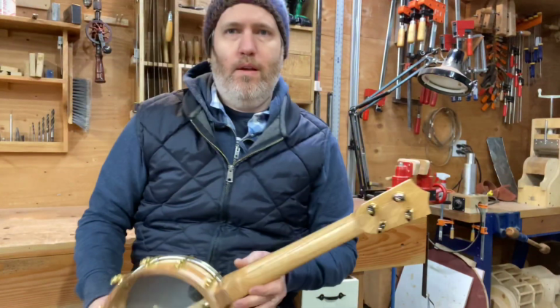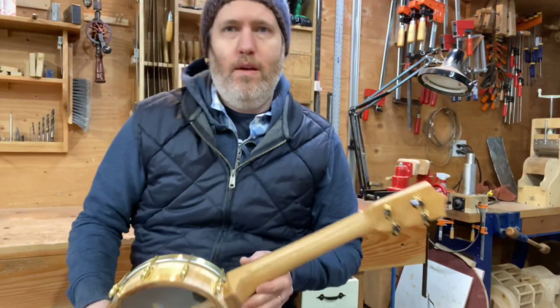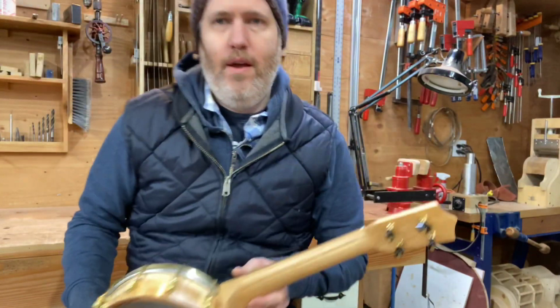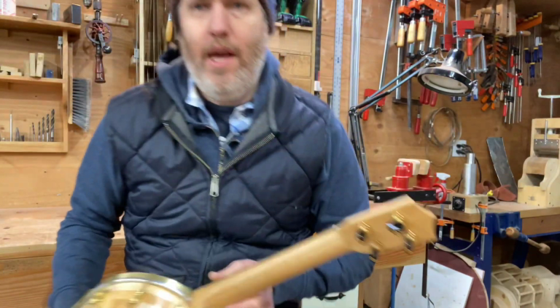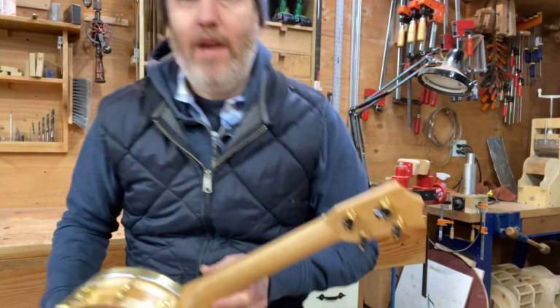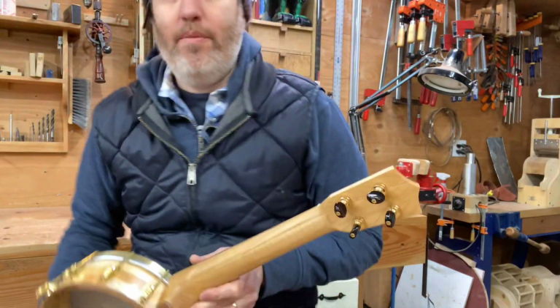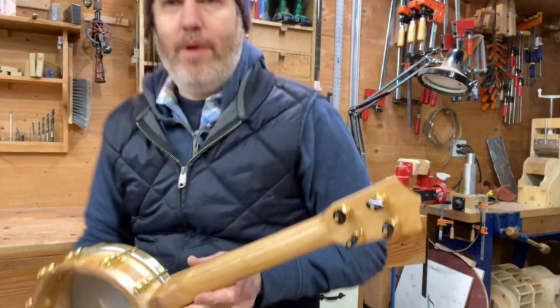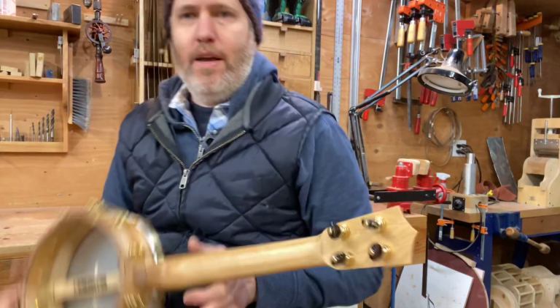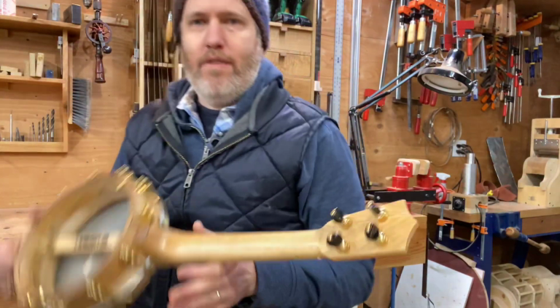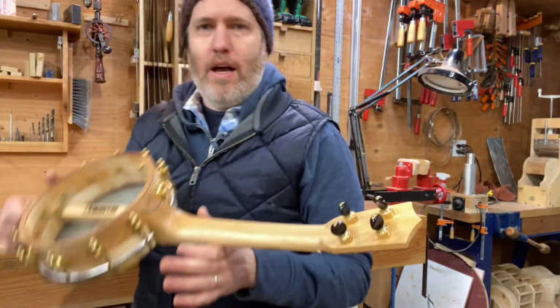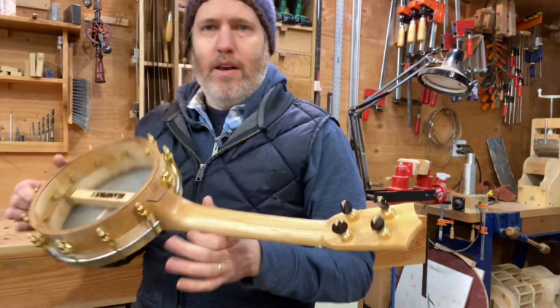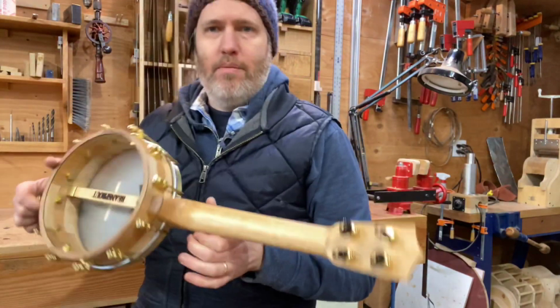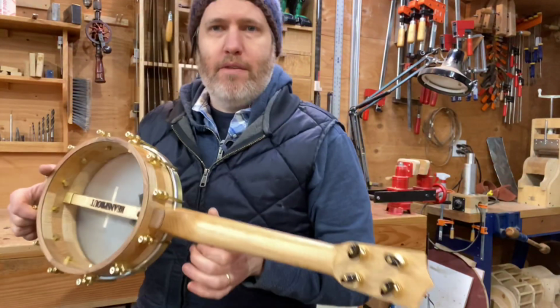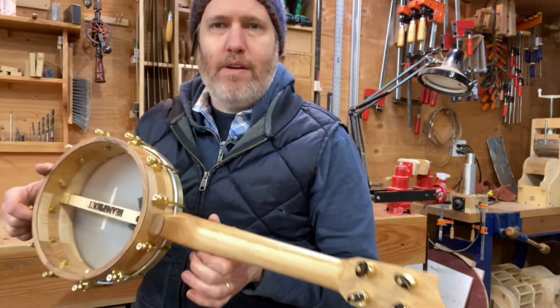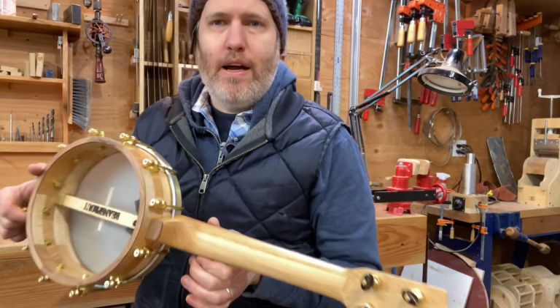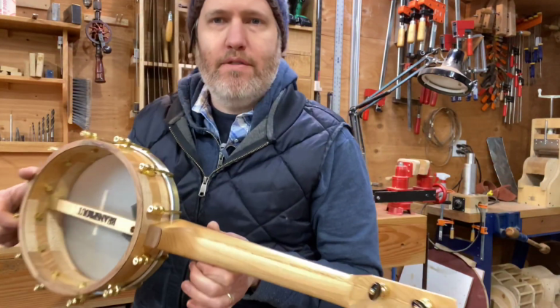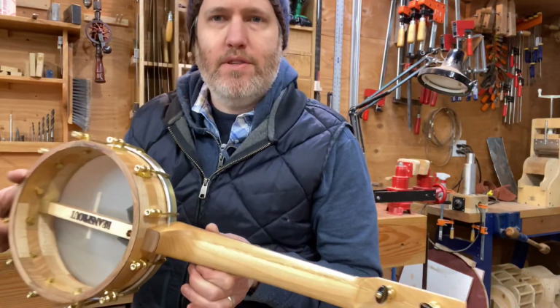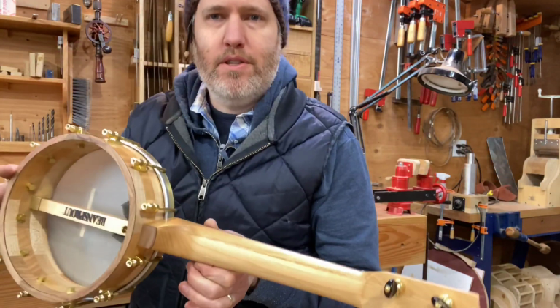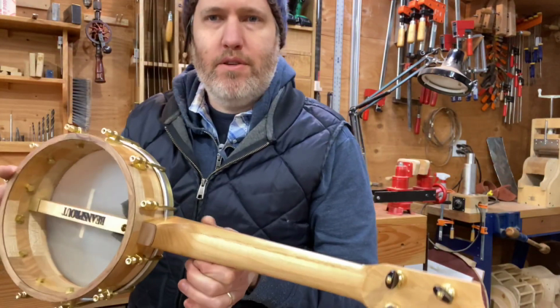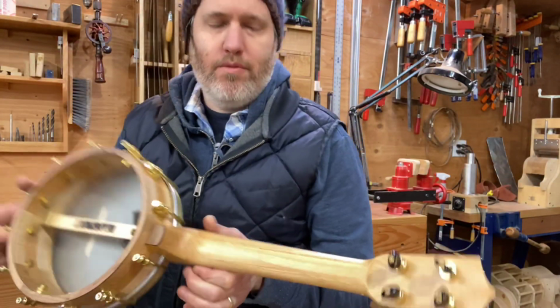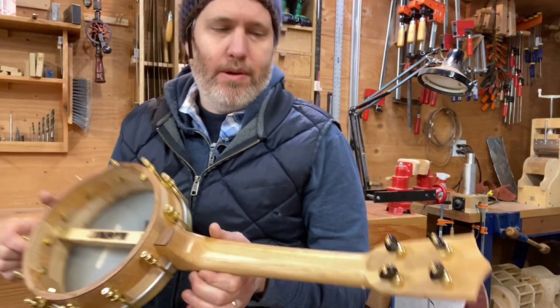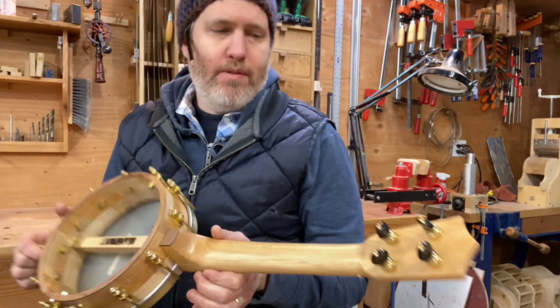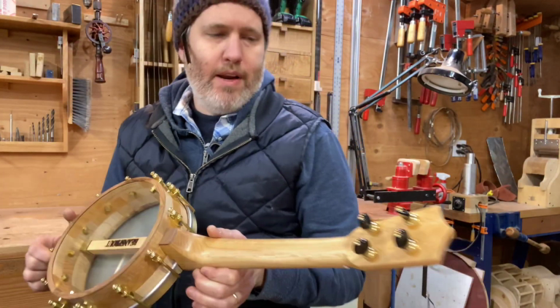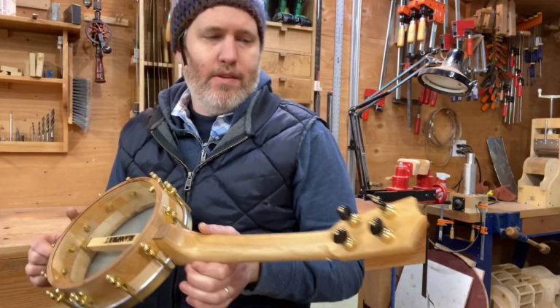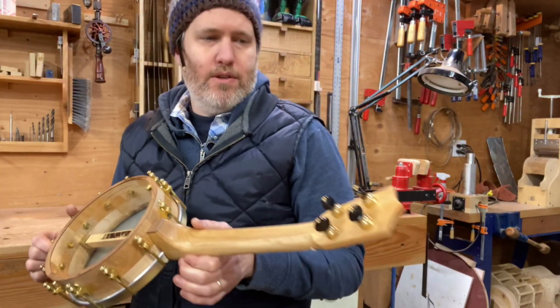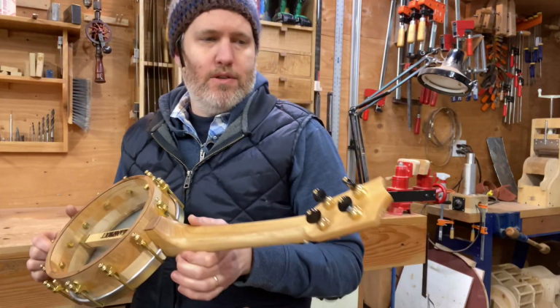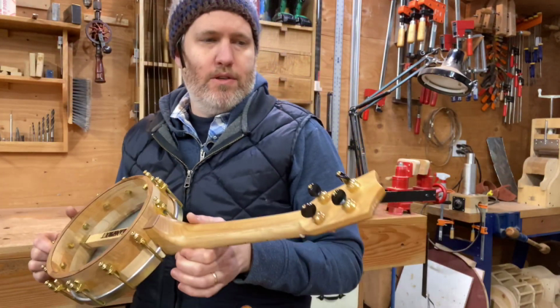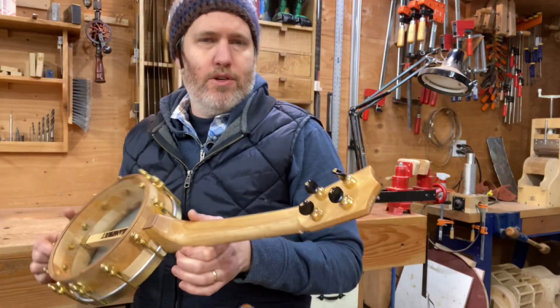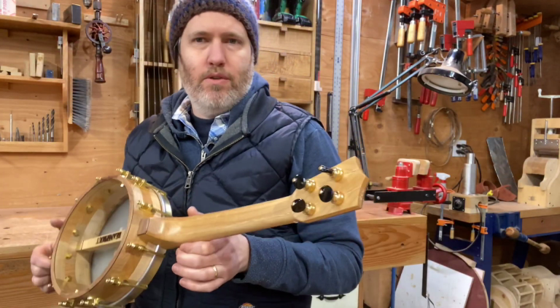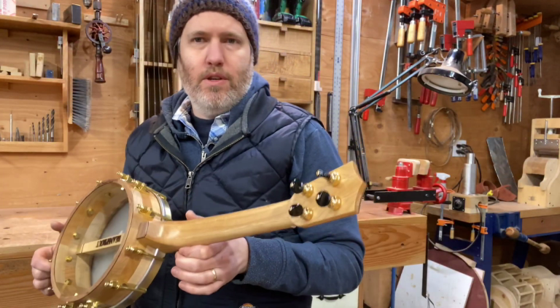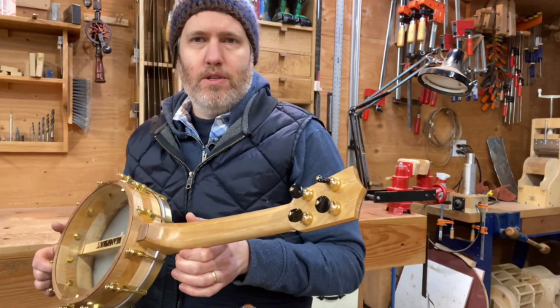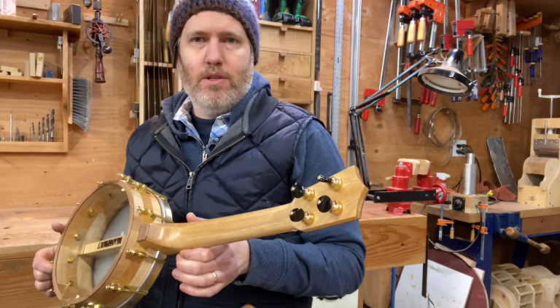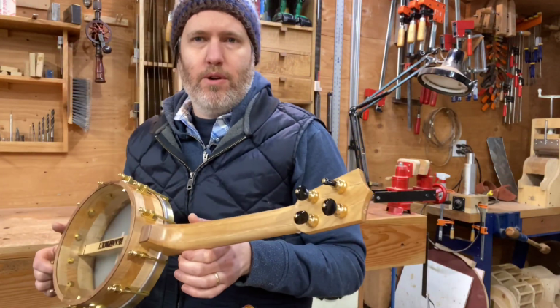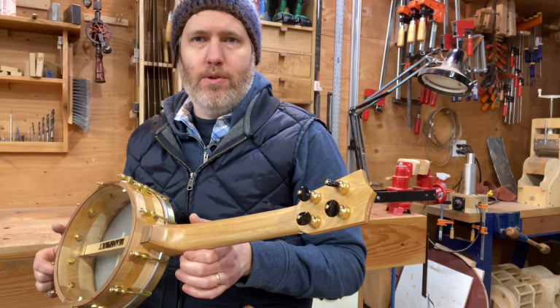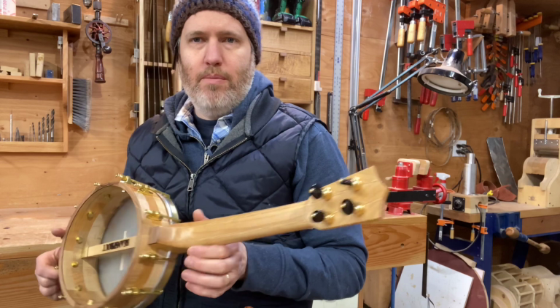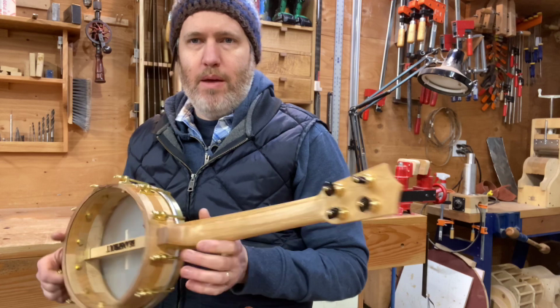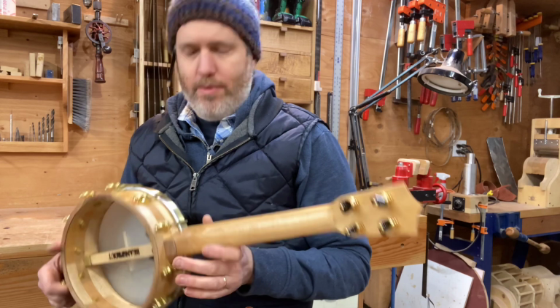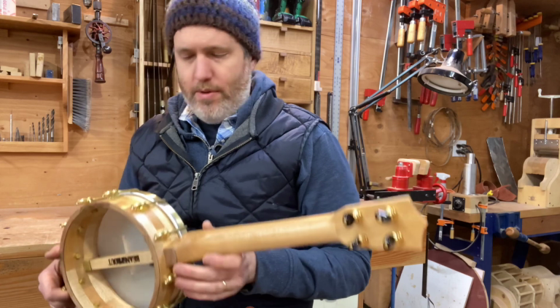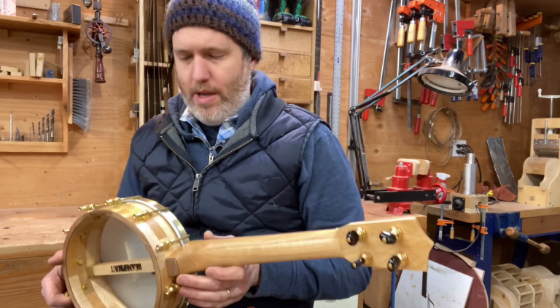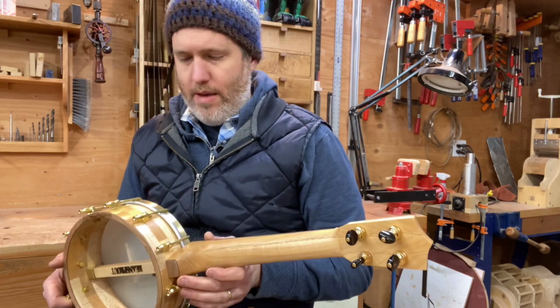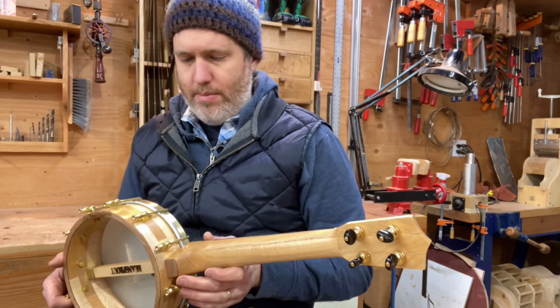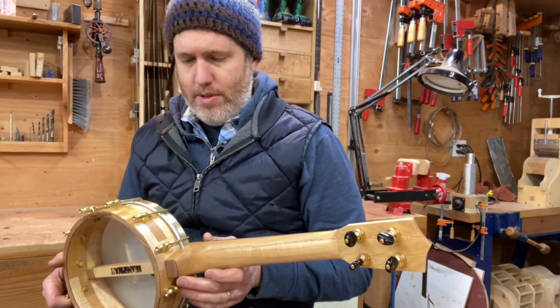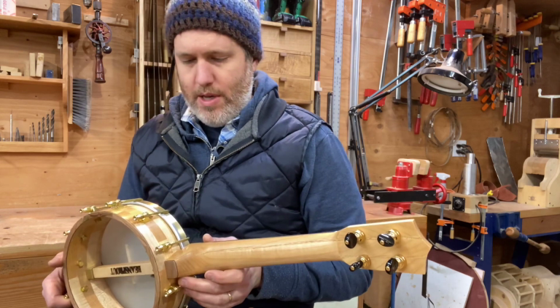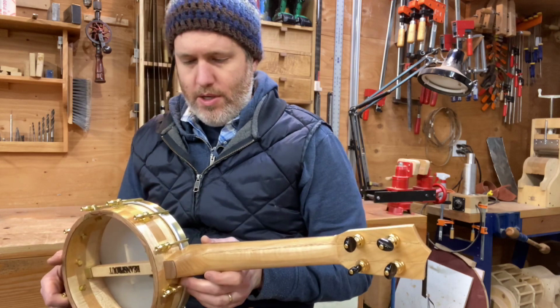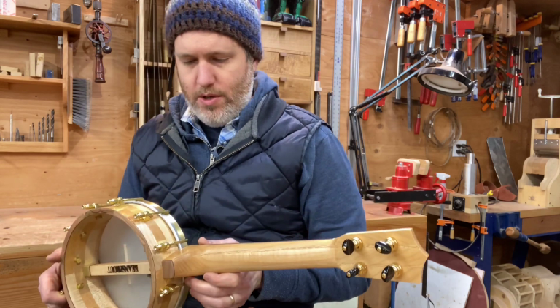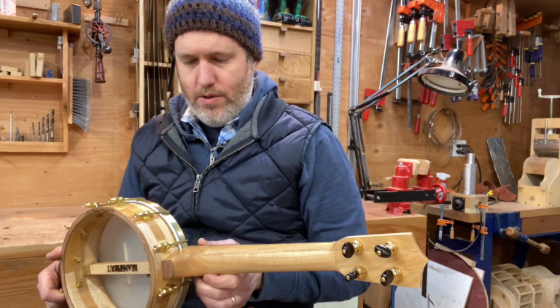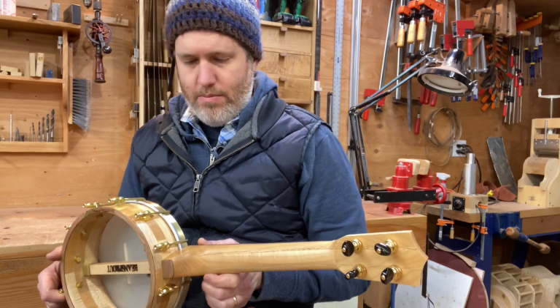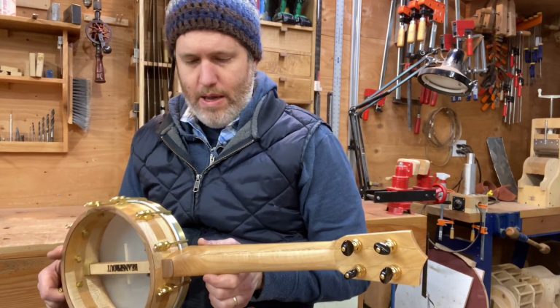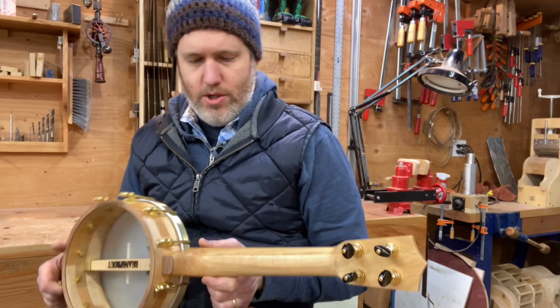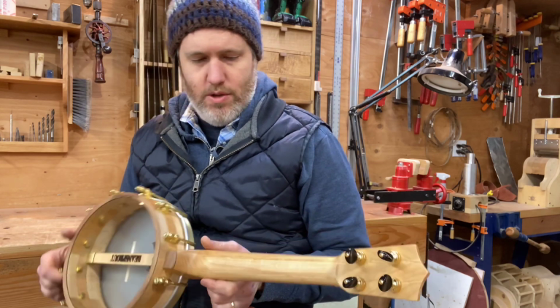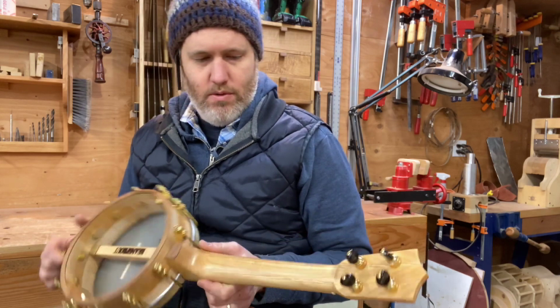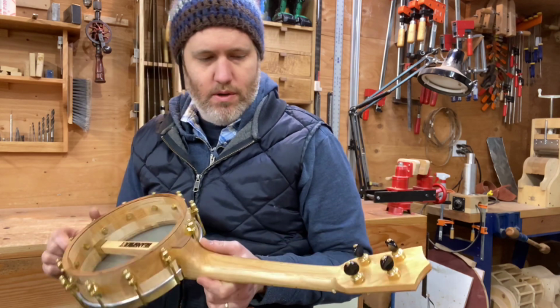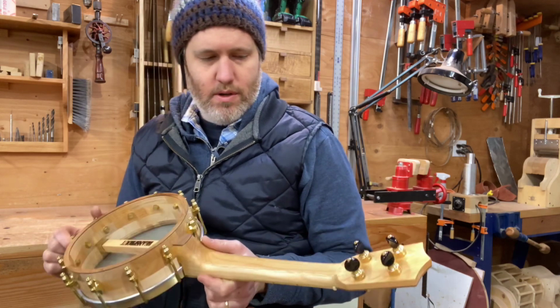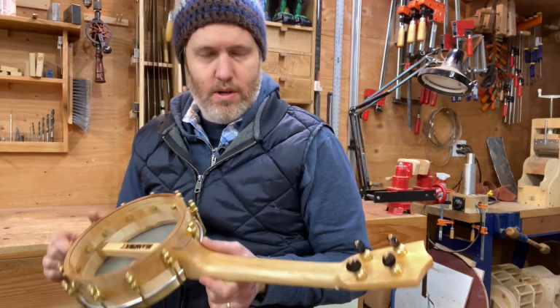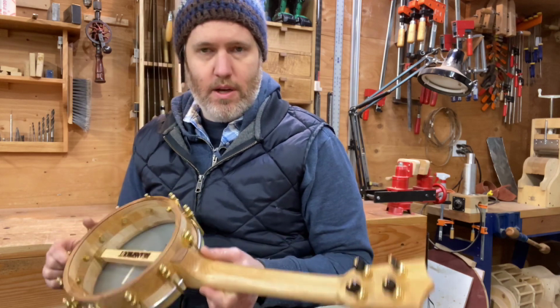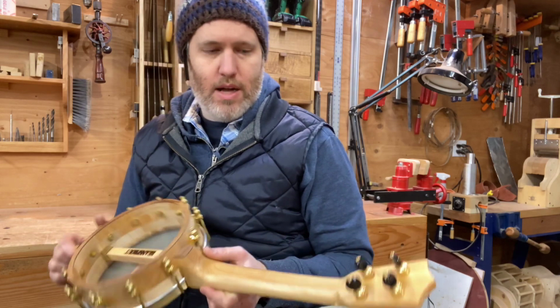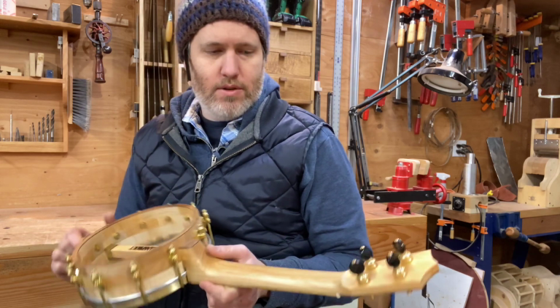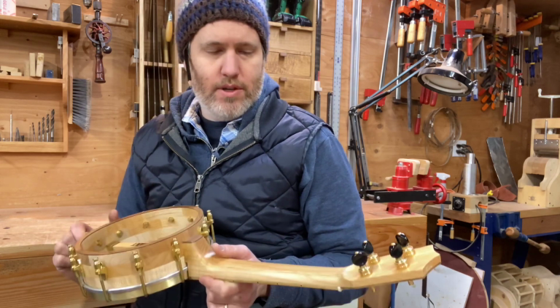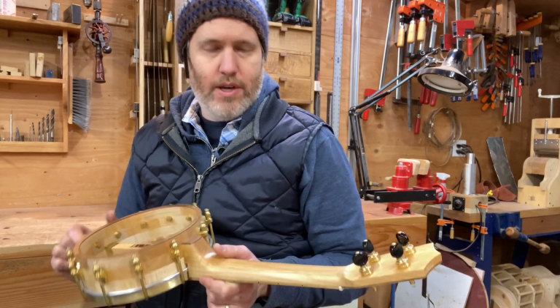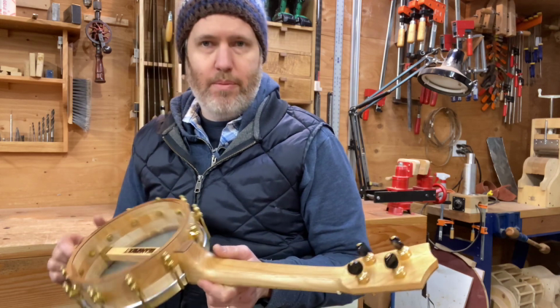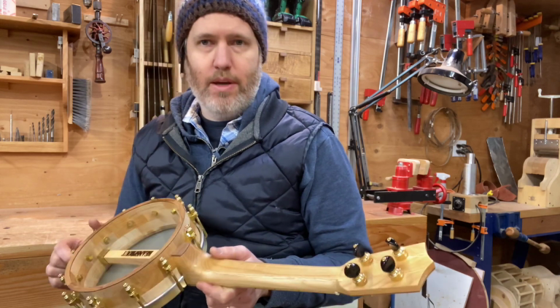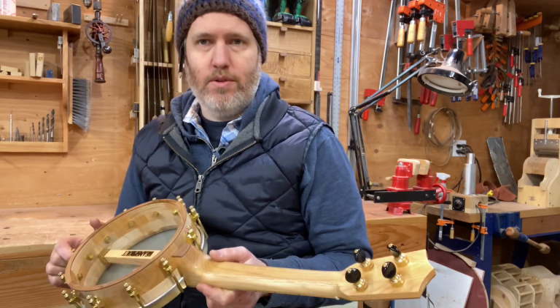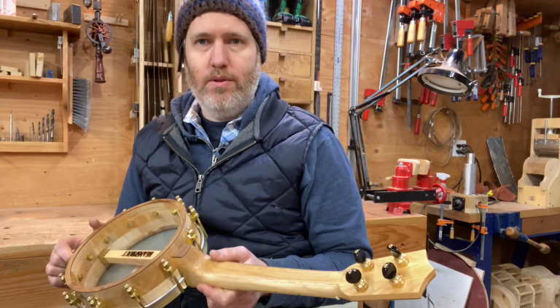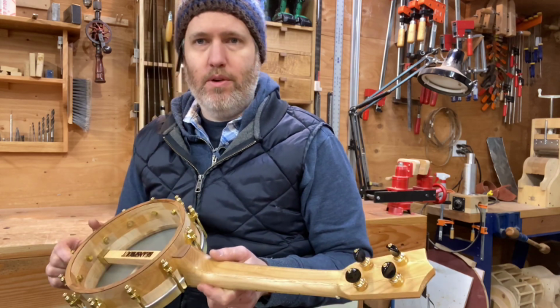Hey everybody, I've got number 563 ready. This is Jody's Curly Maple and Pistachio Banjo Uke — Concert Scale Banjo Uke.